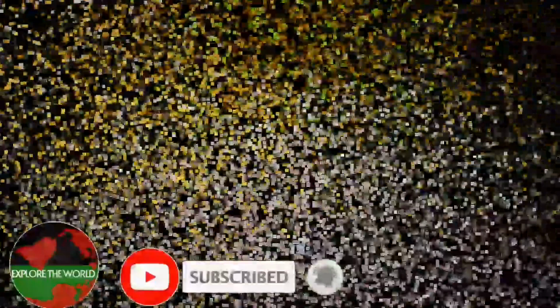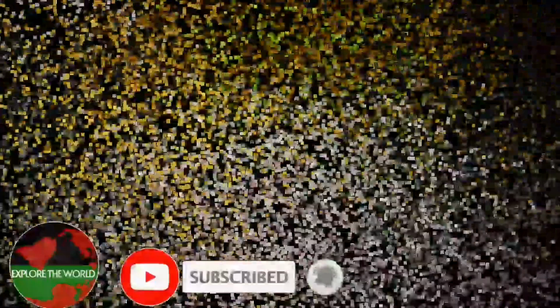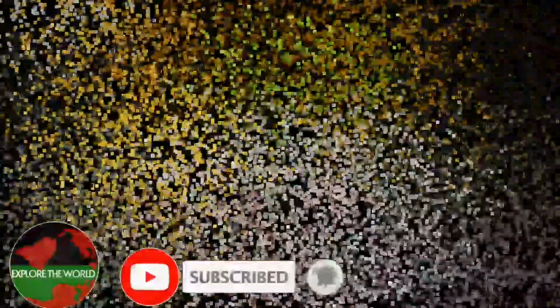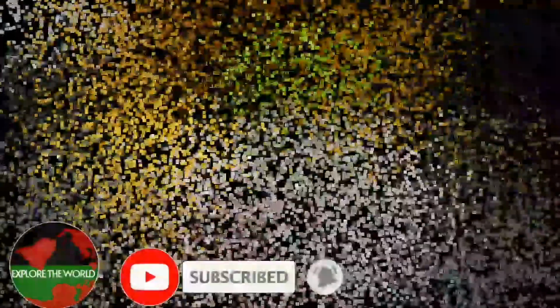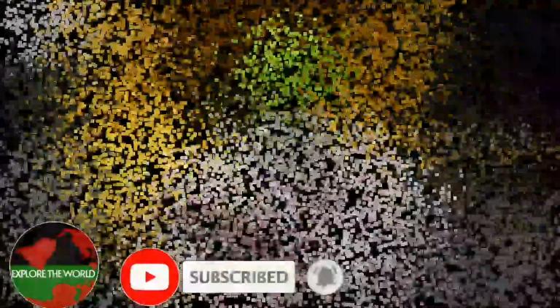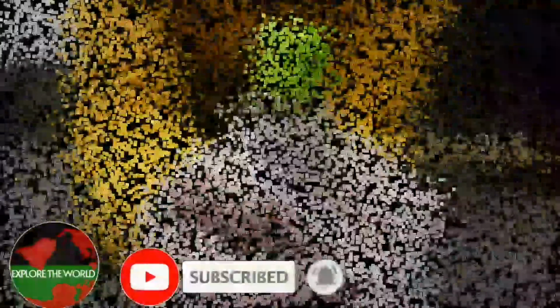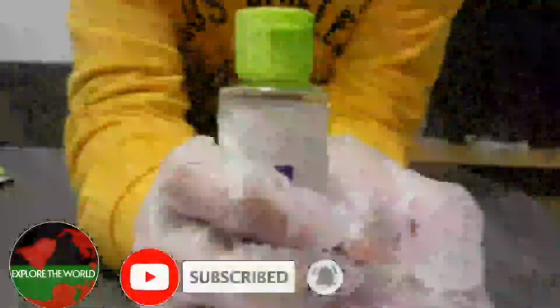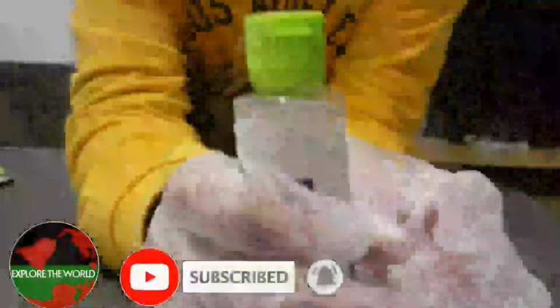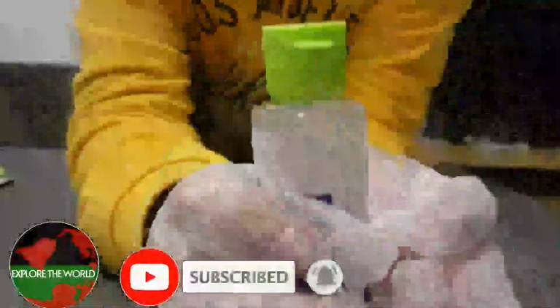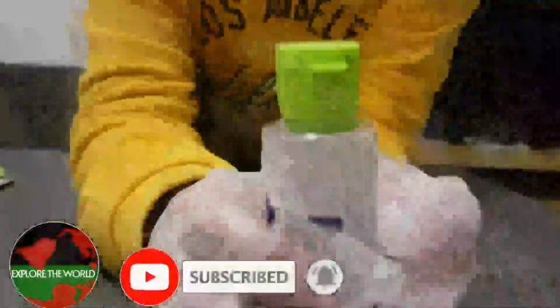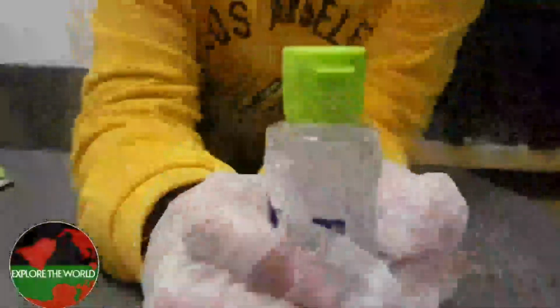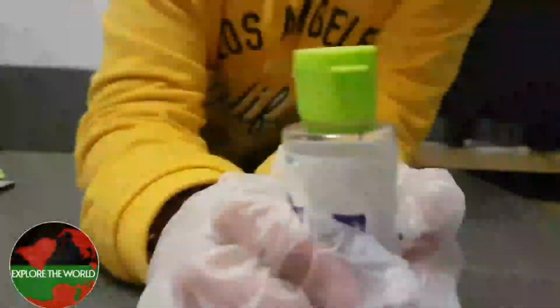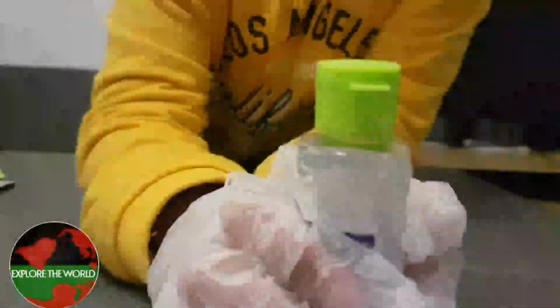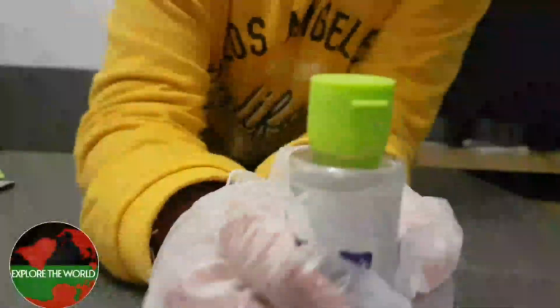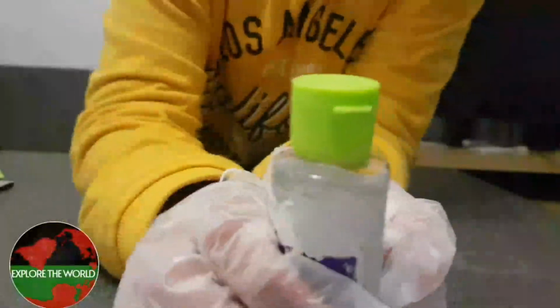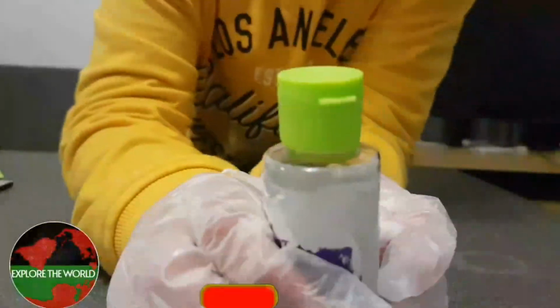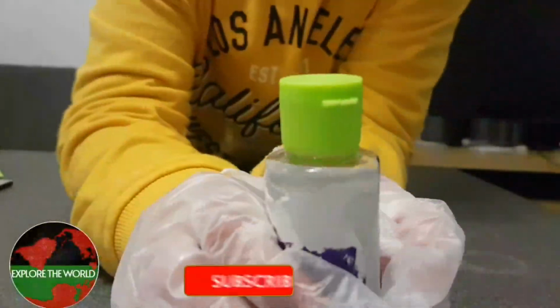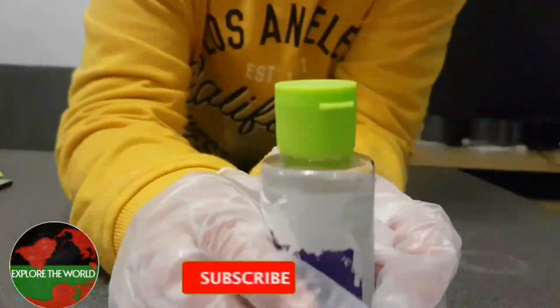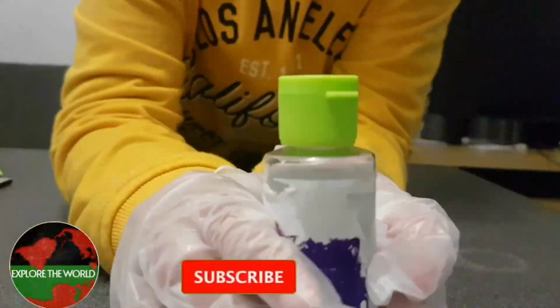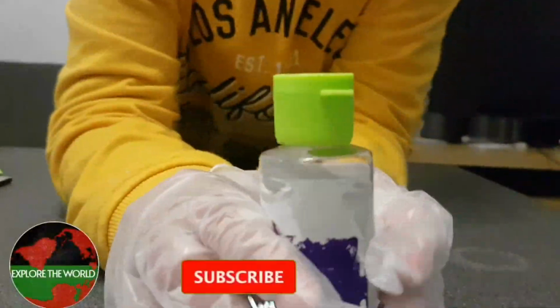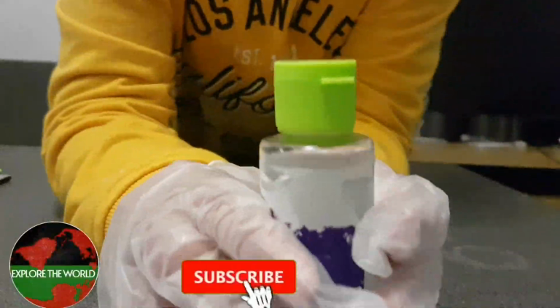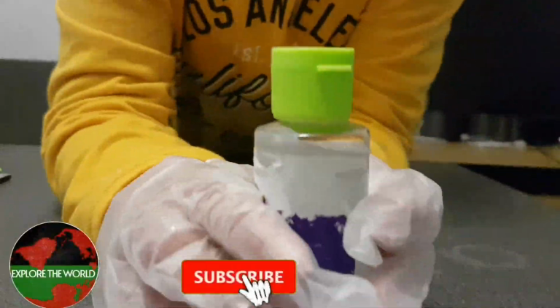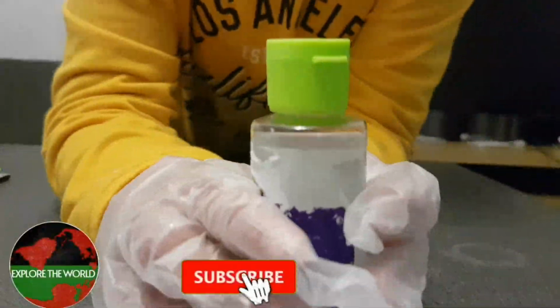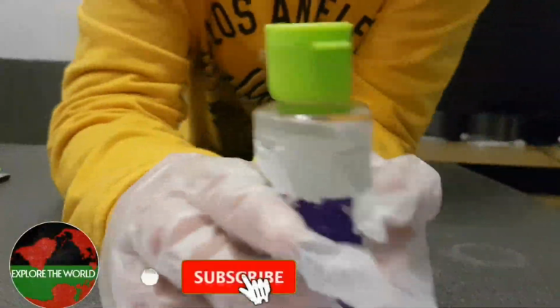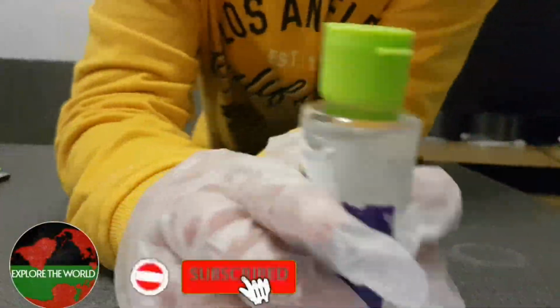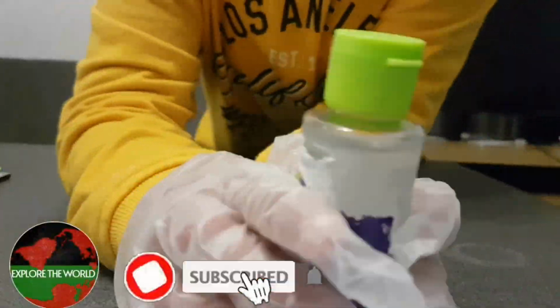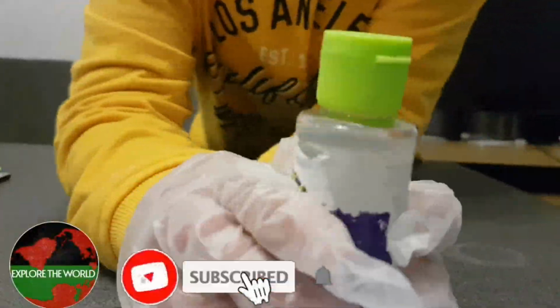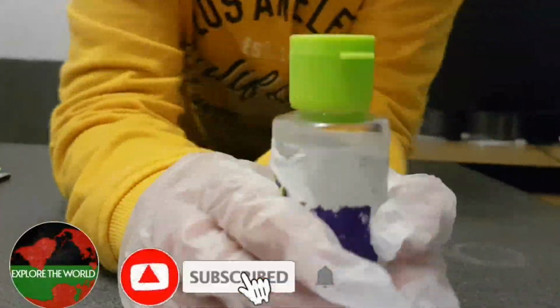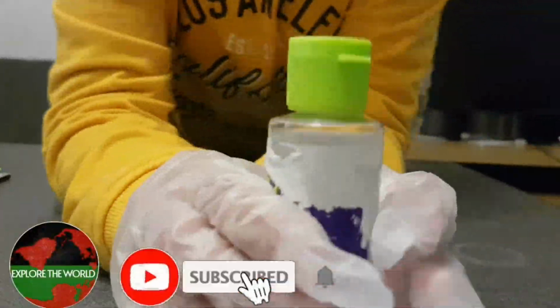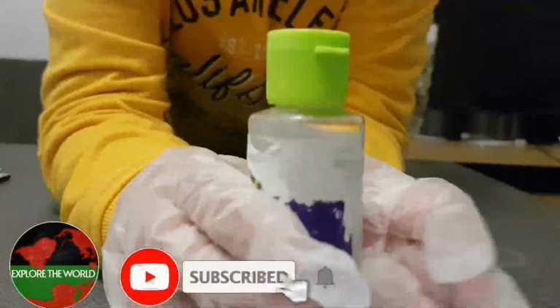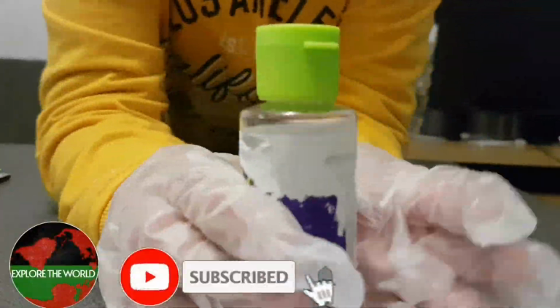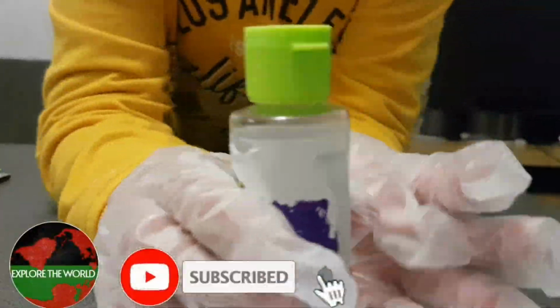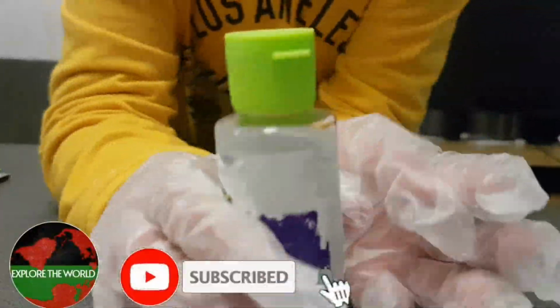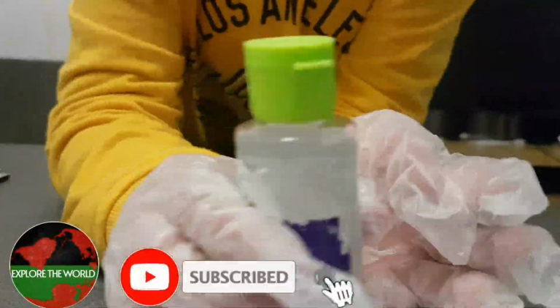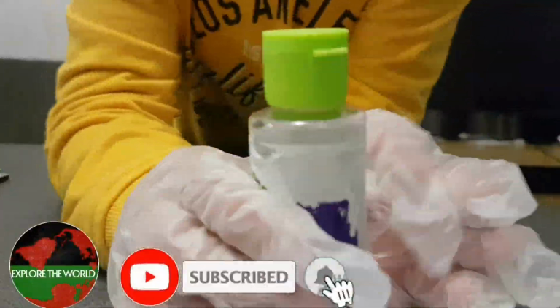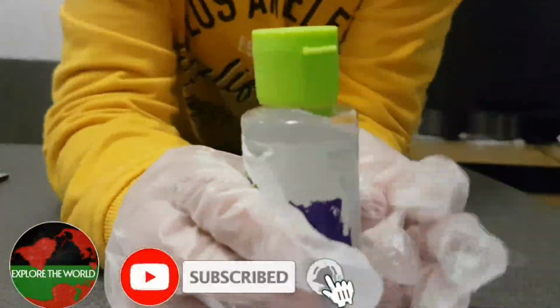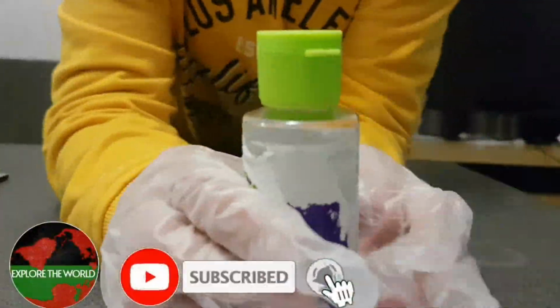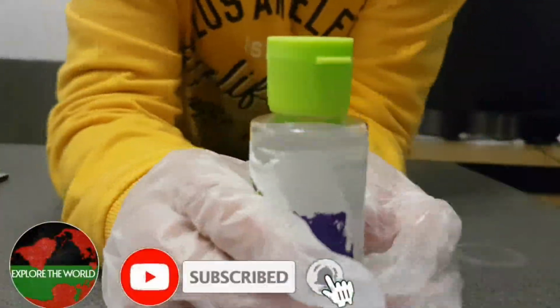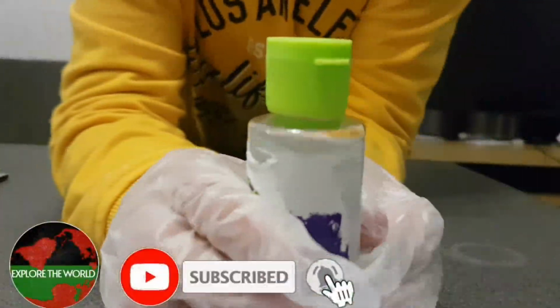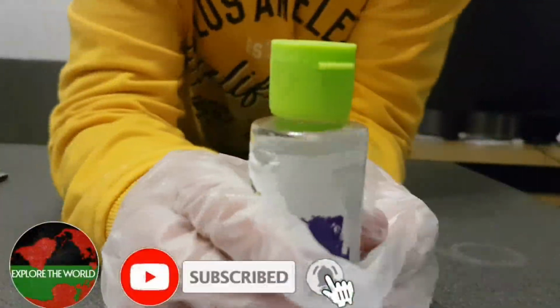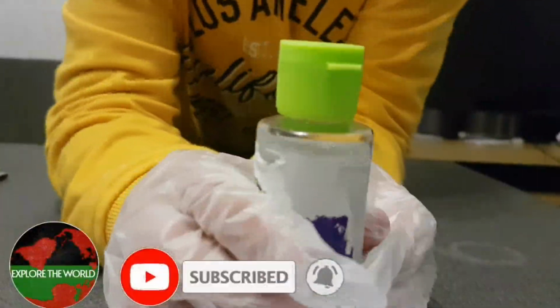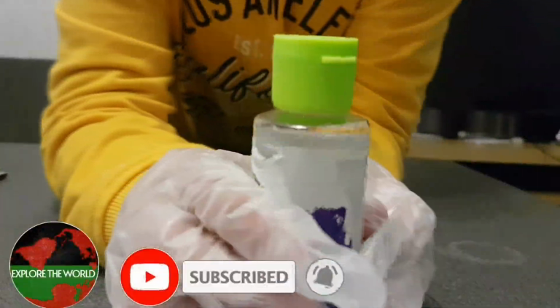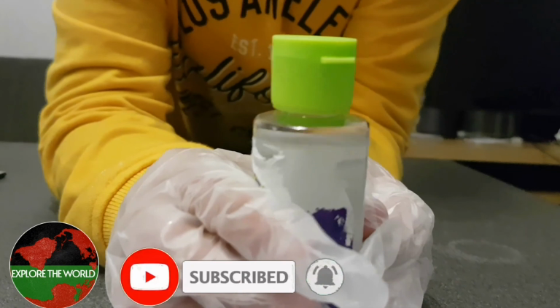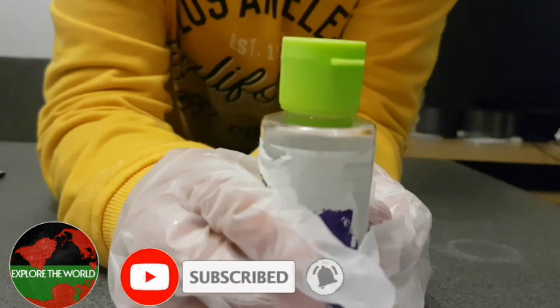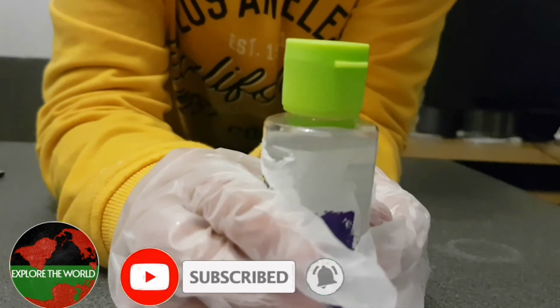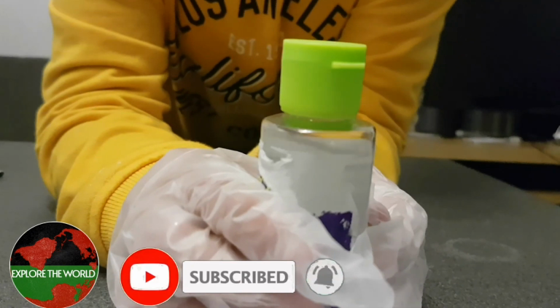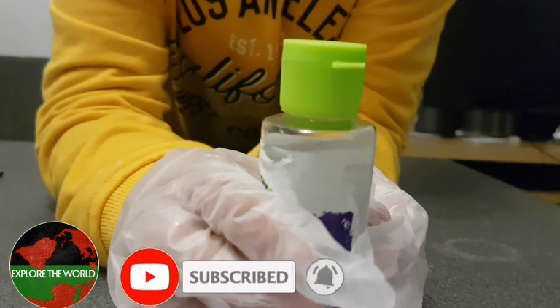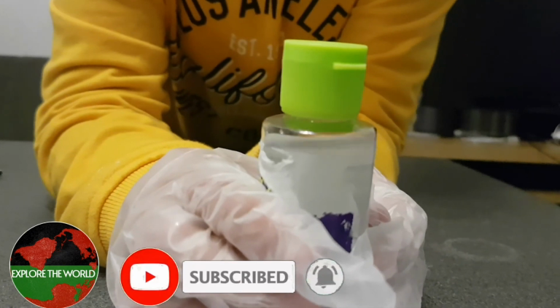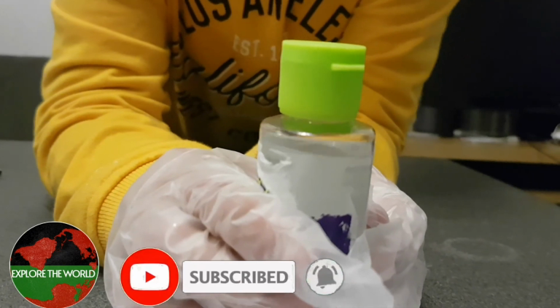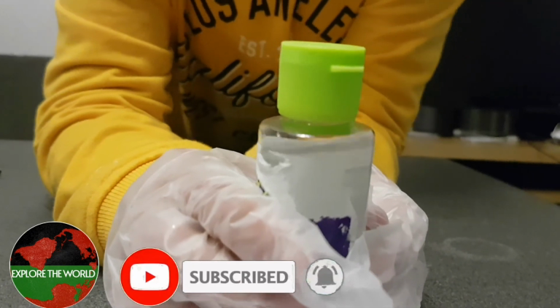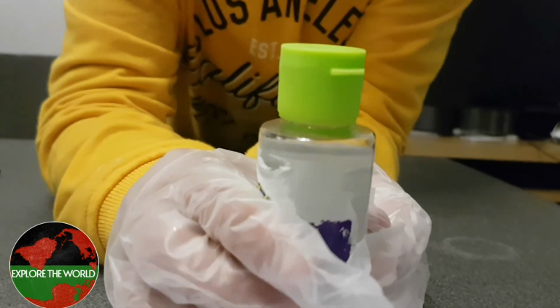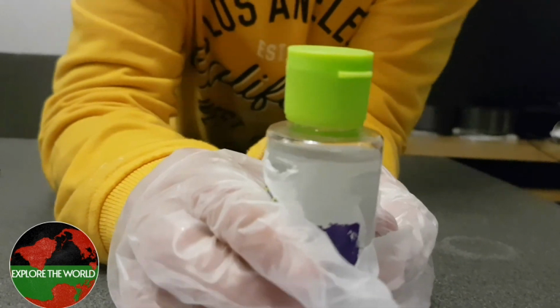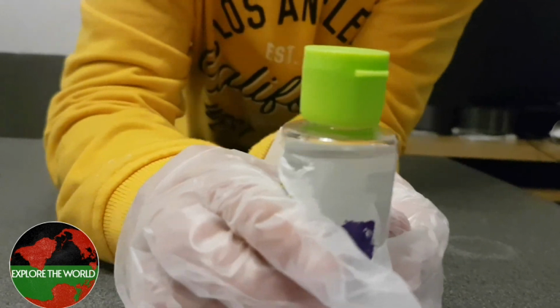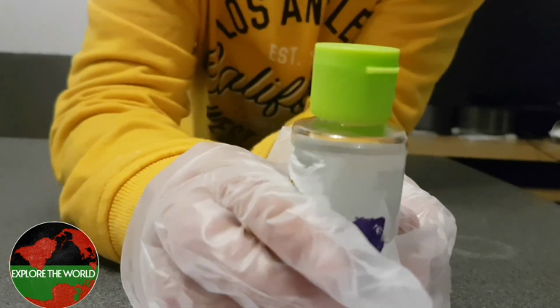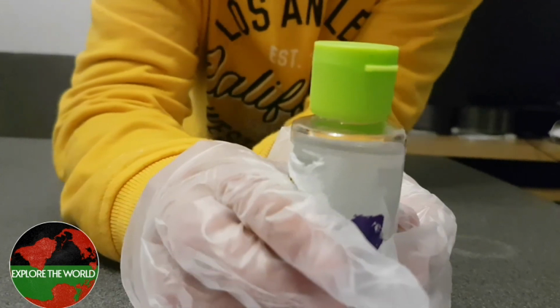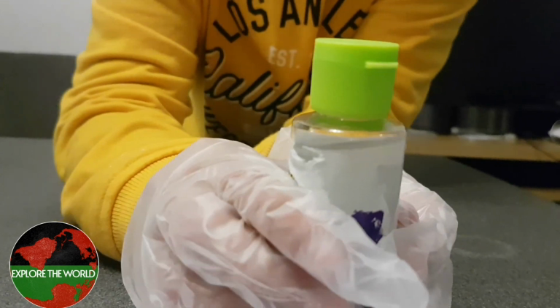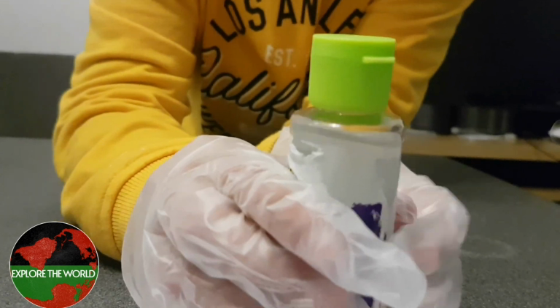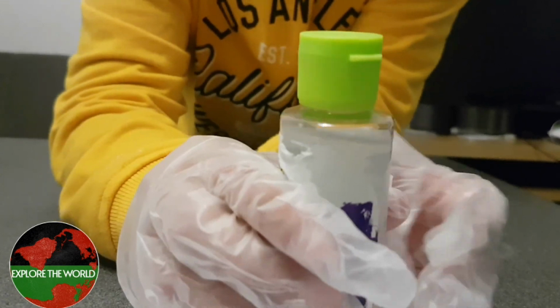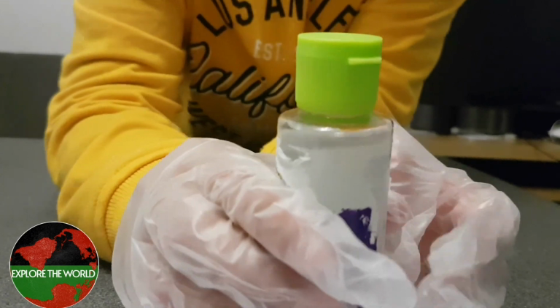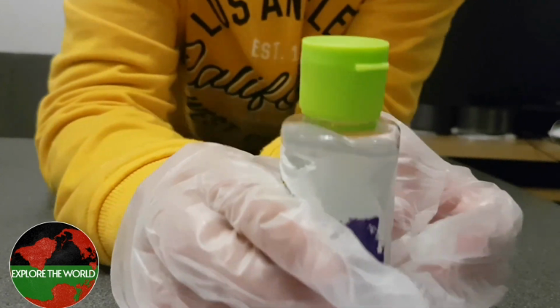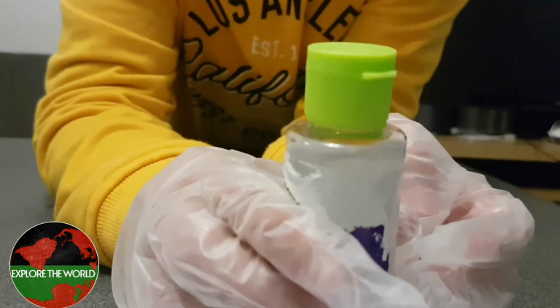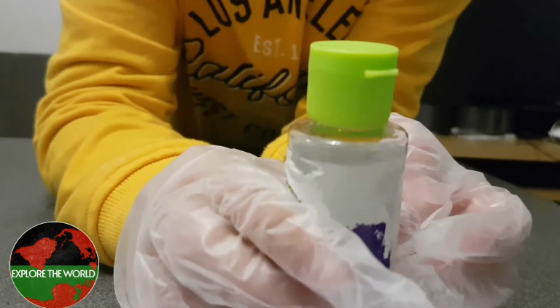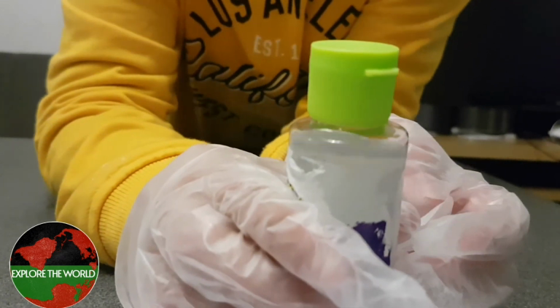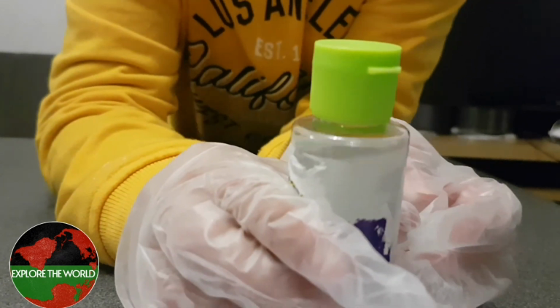Your sanitizer is now ready to be used as required. Thank you for watching, please subscribe.